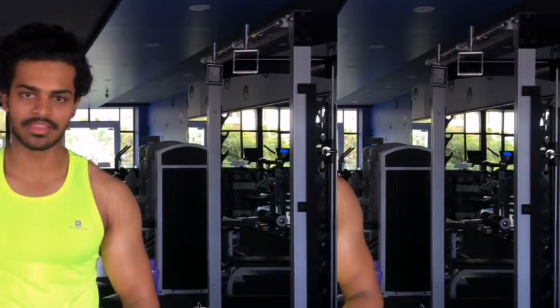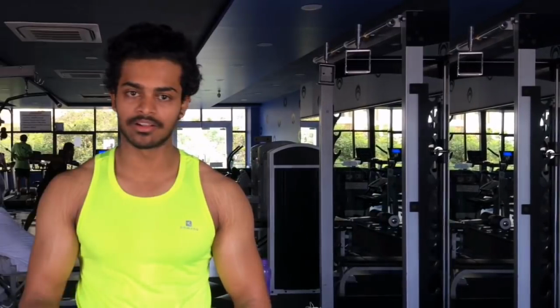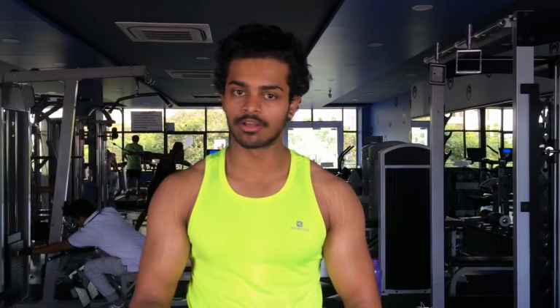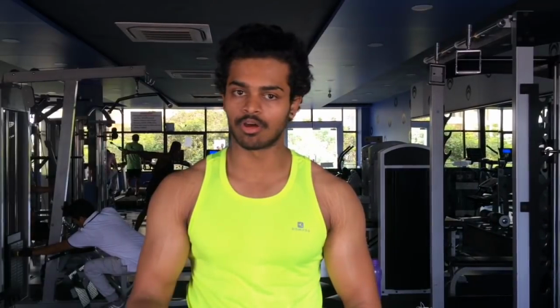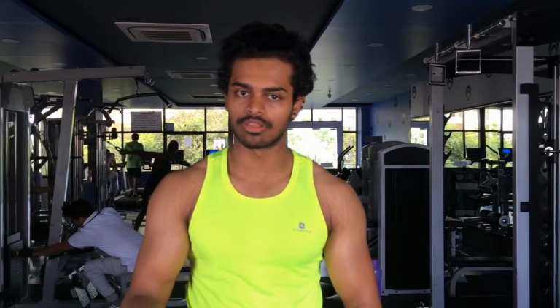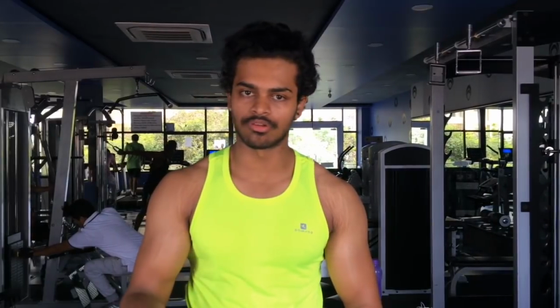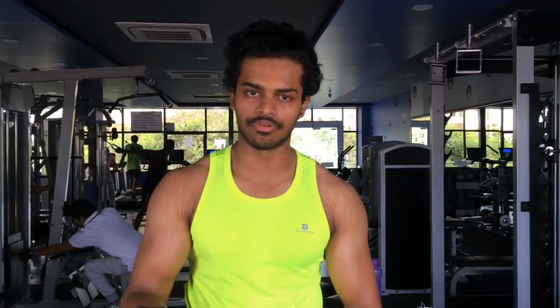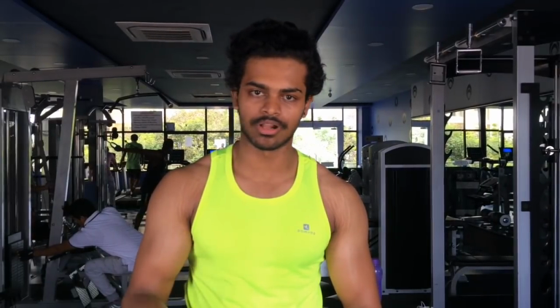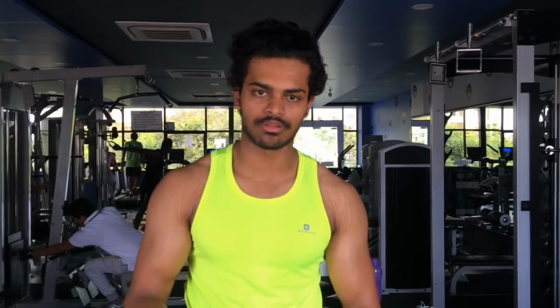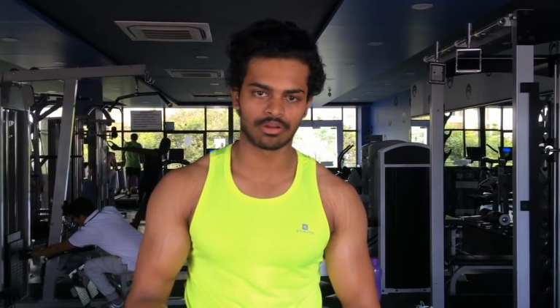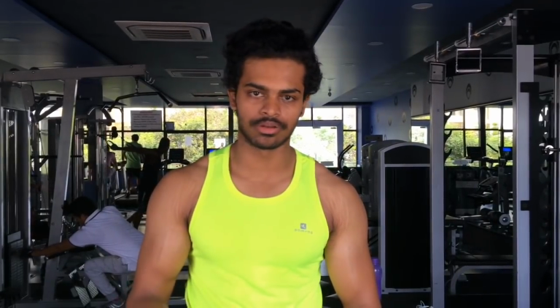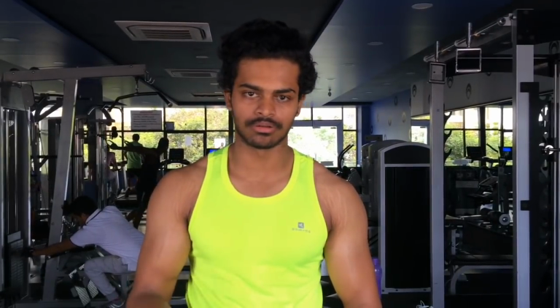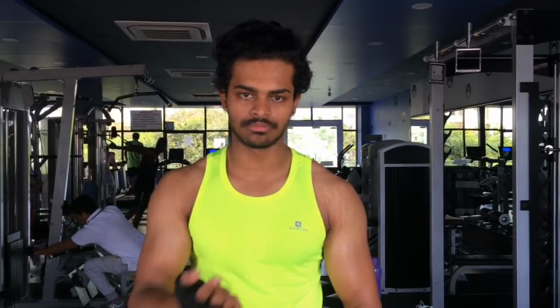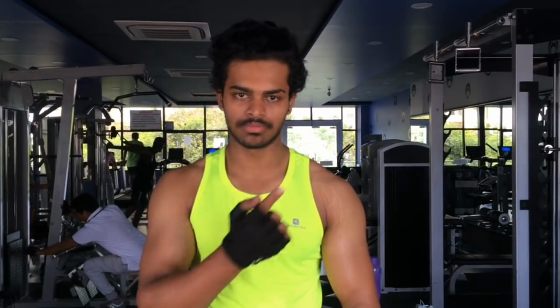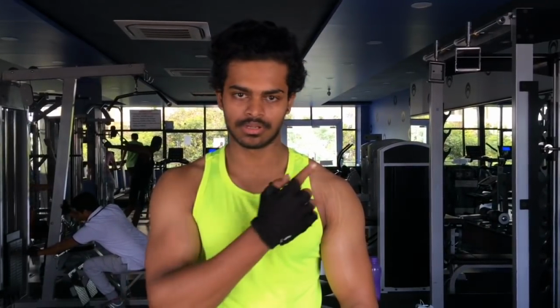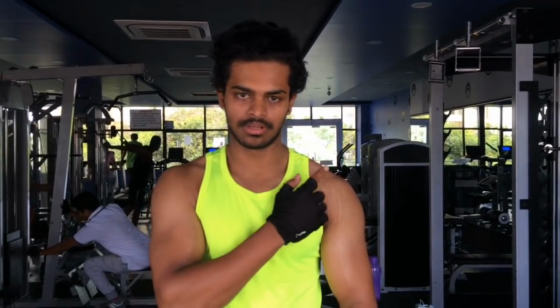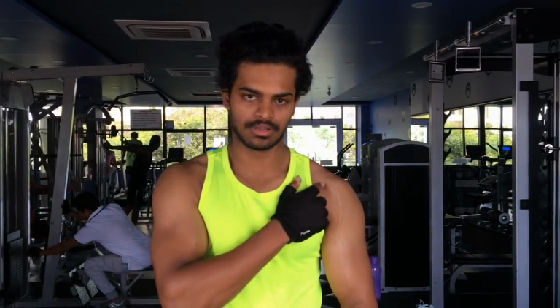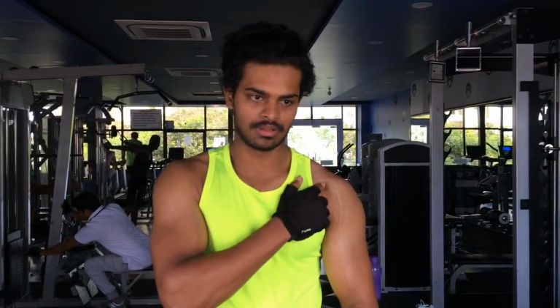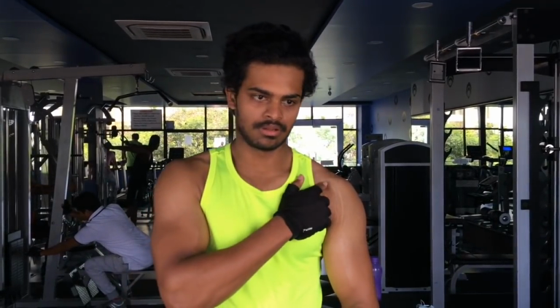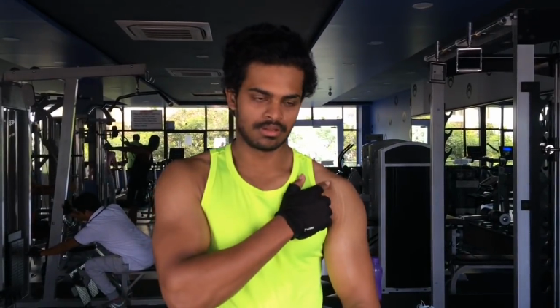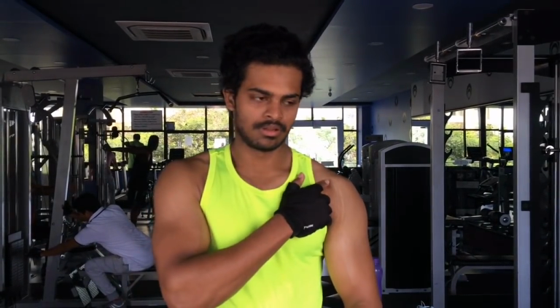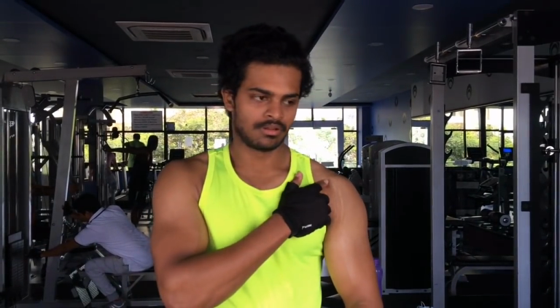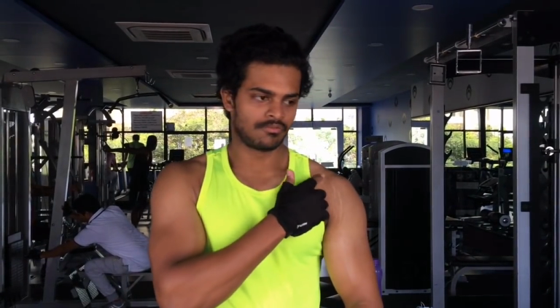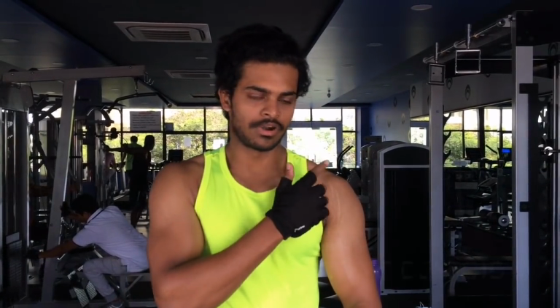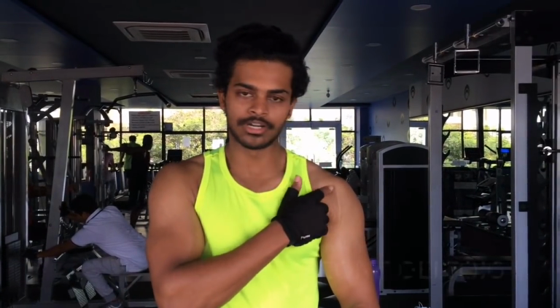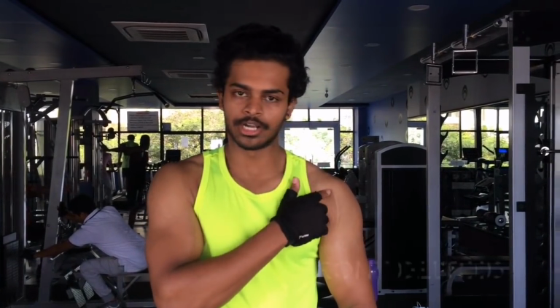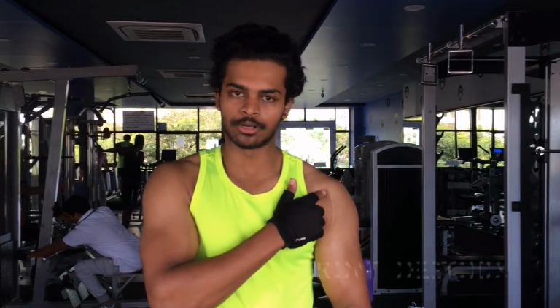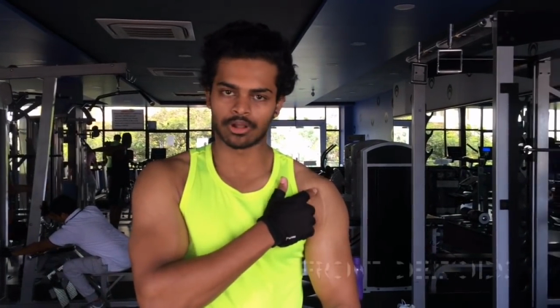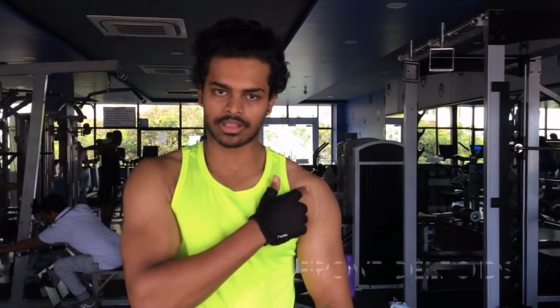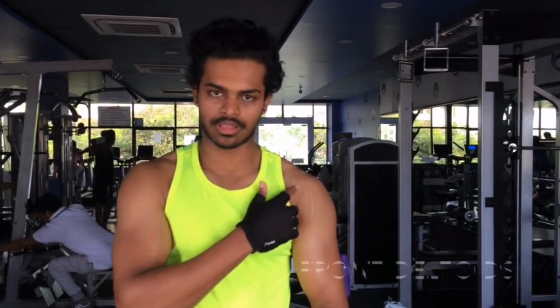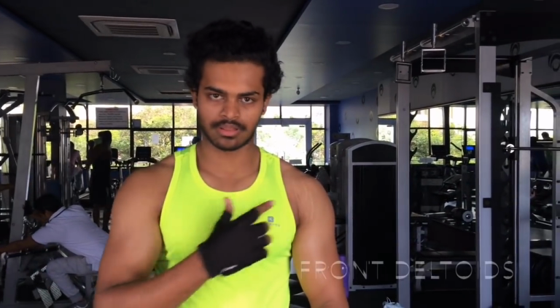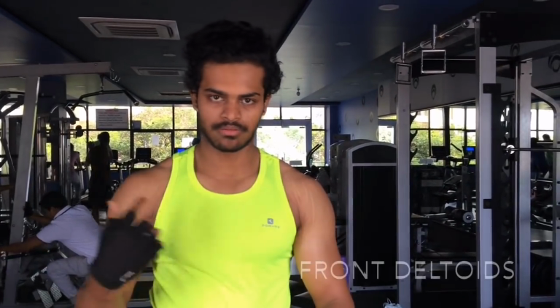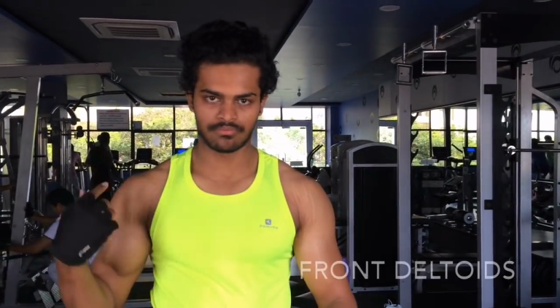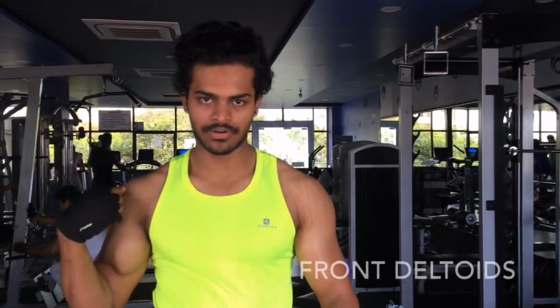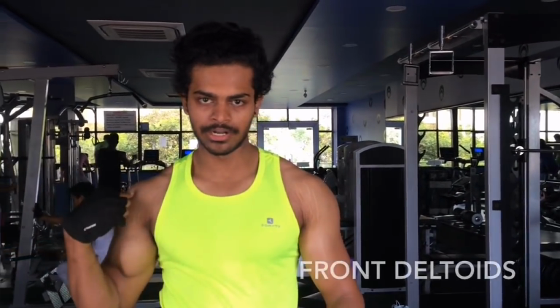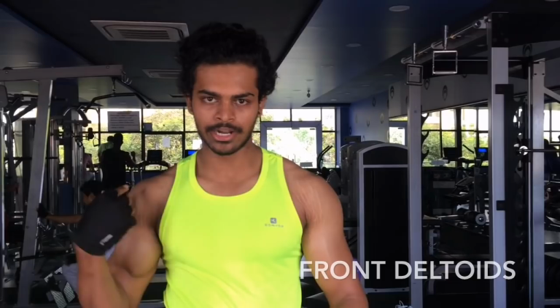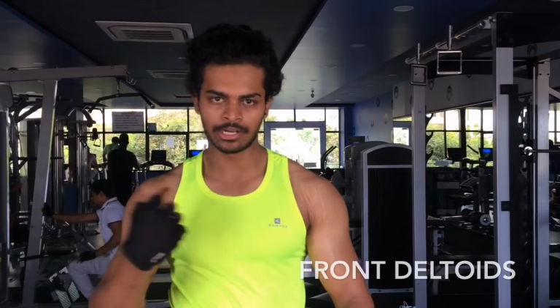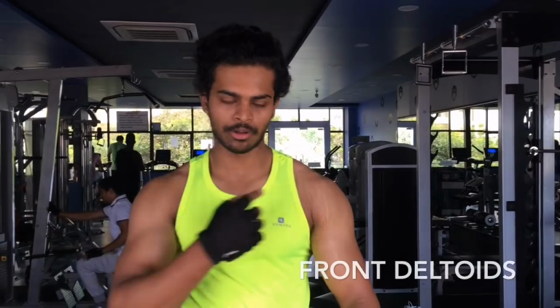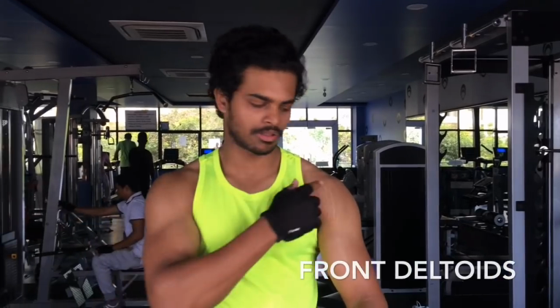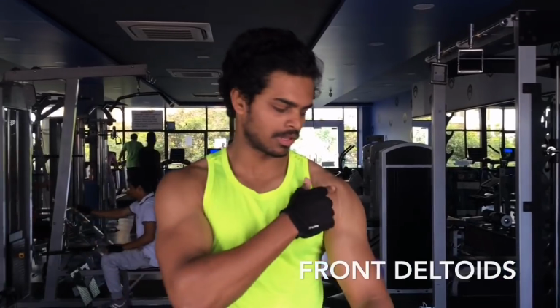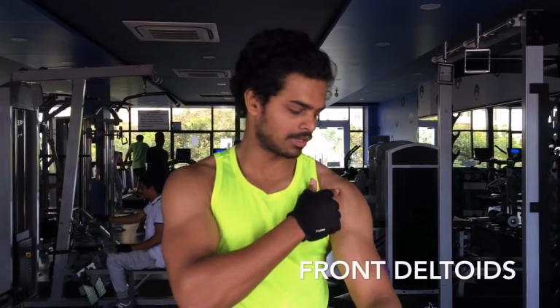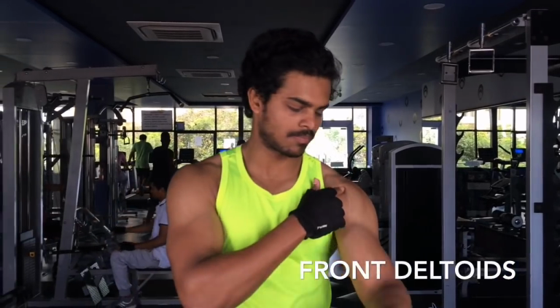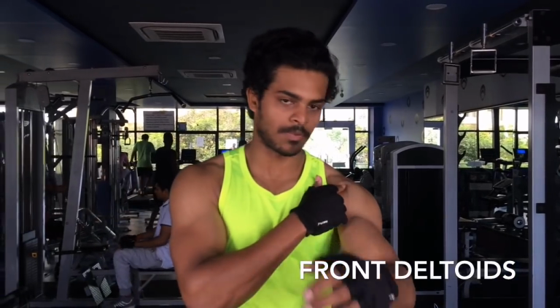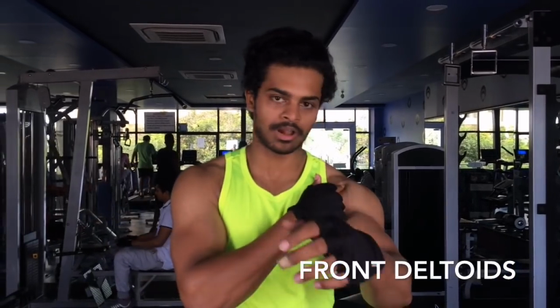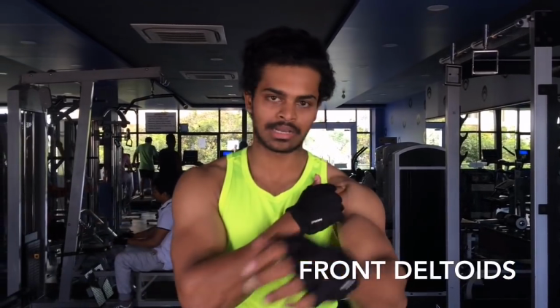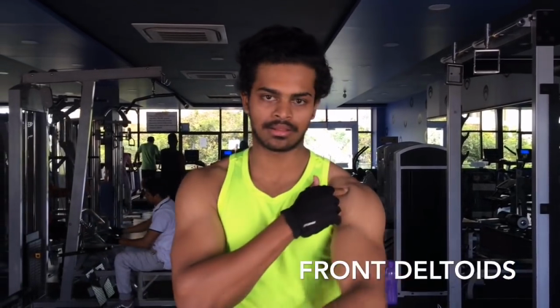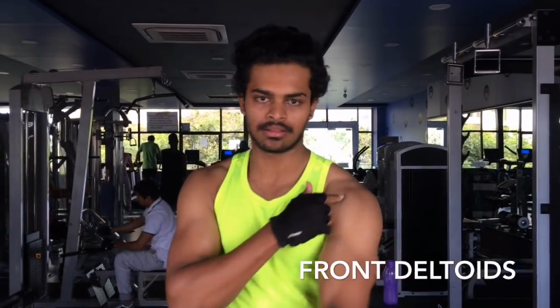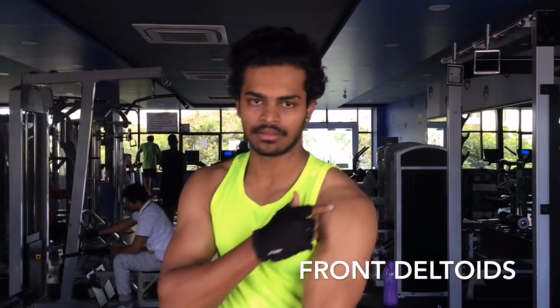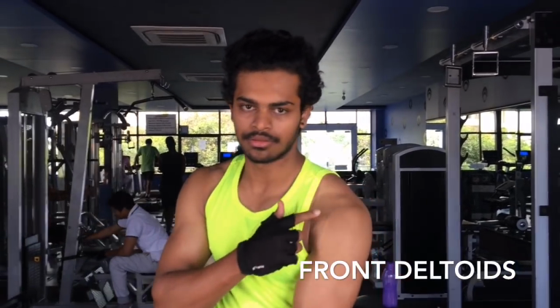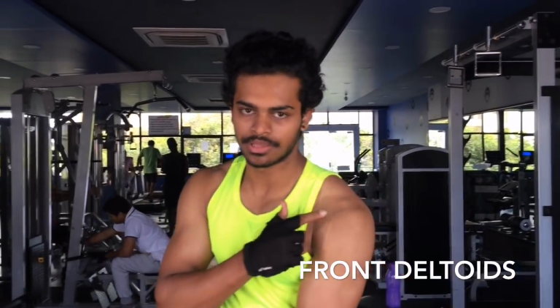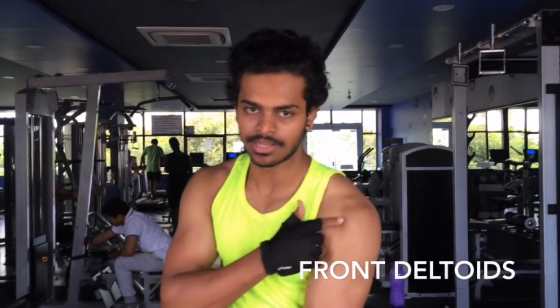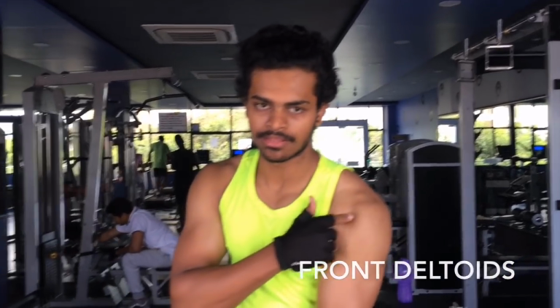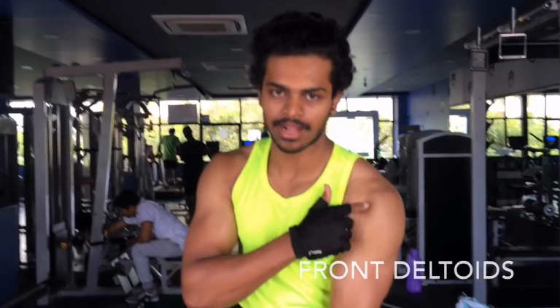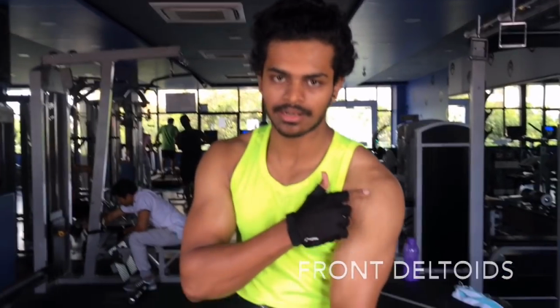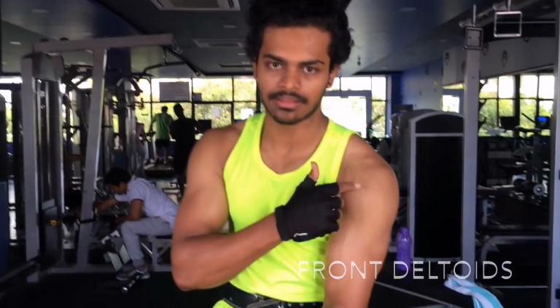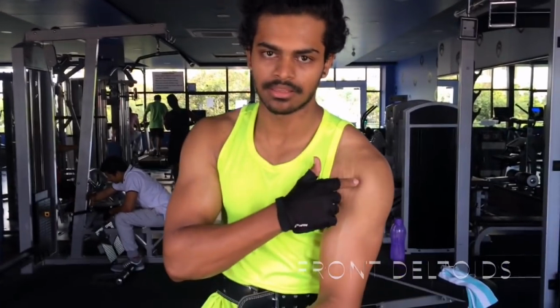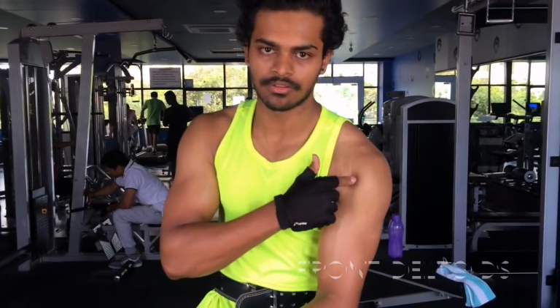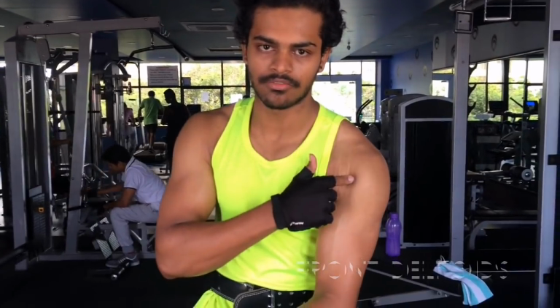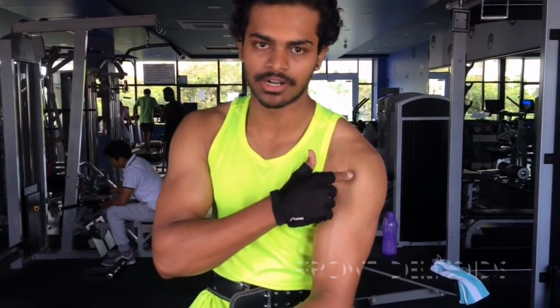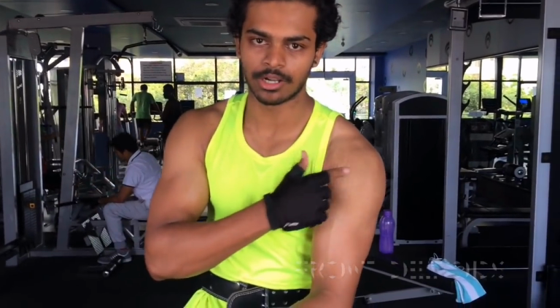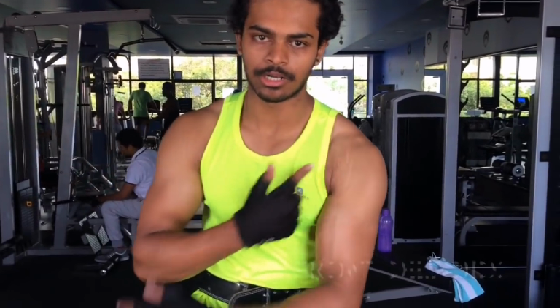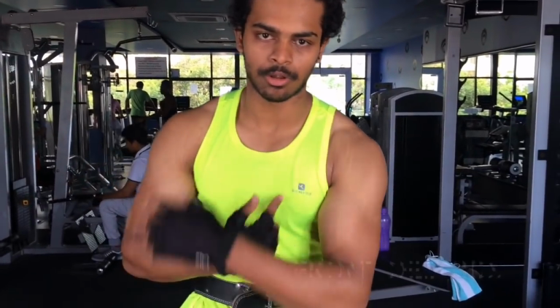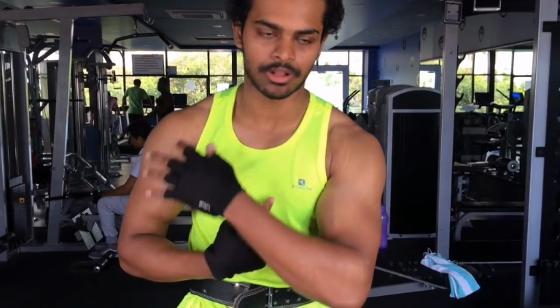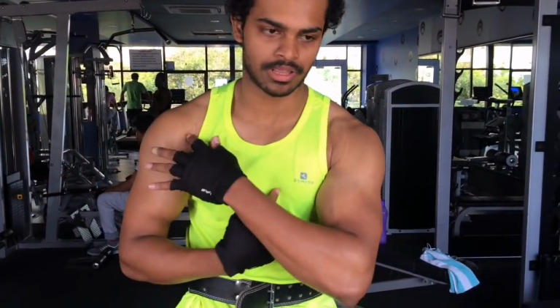Basically, this concentrates on your front deltoids. Front deltoids are this part — you can exactly see the front deltoids.